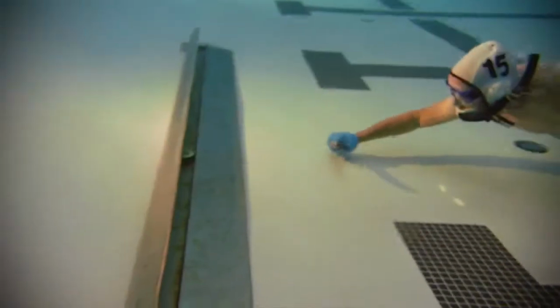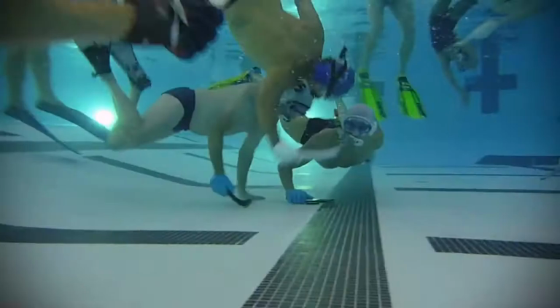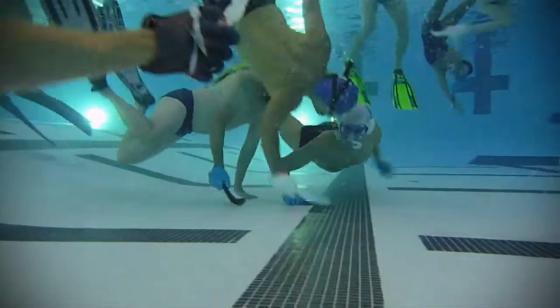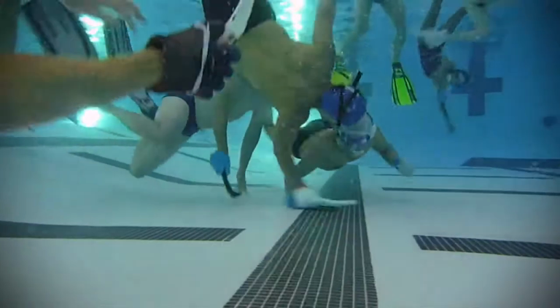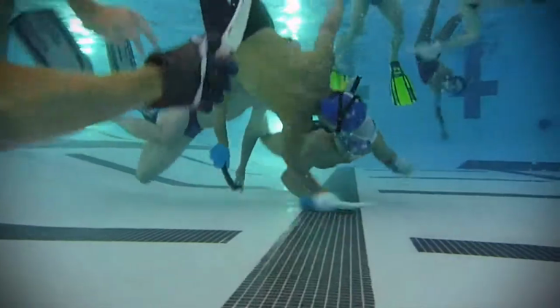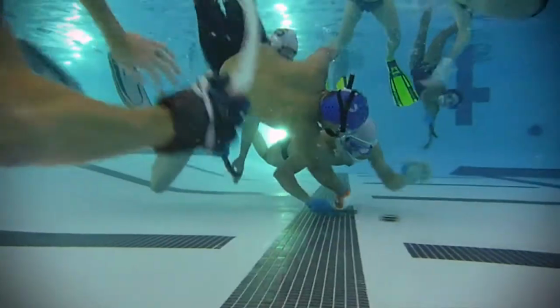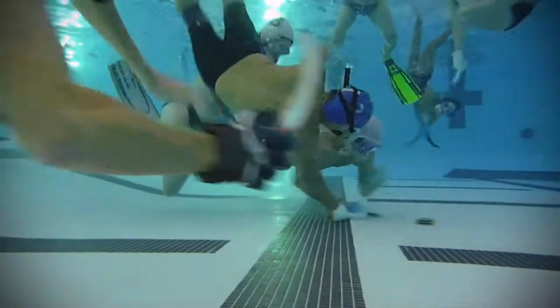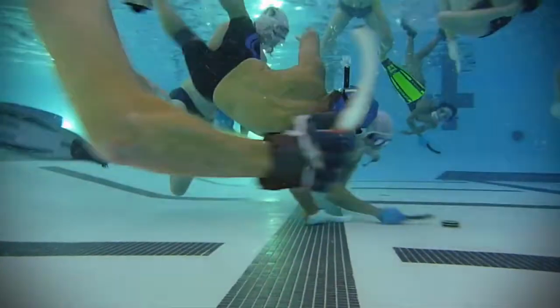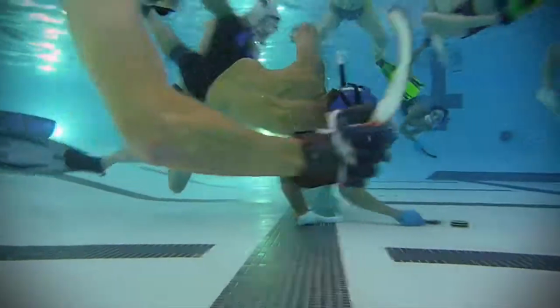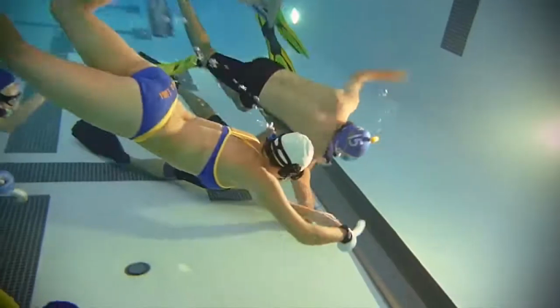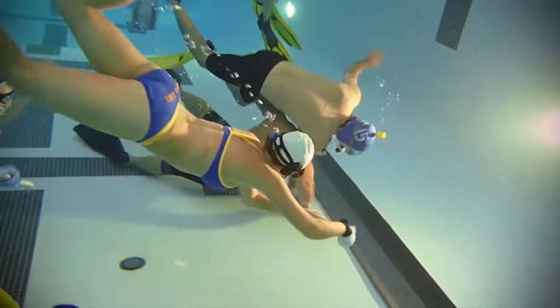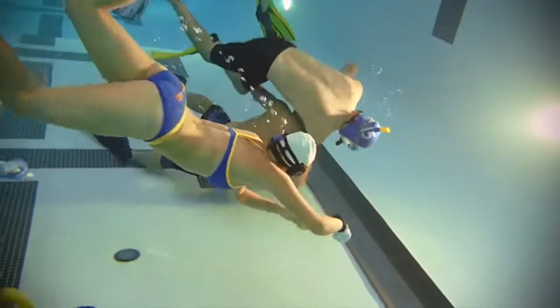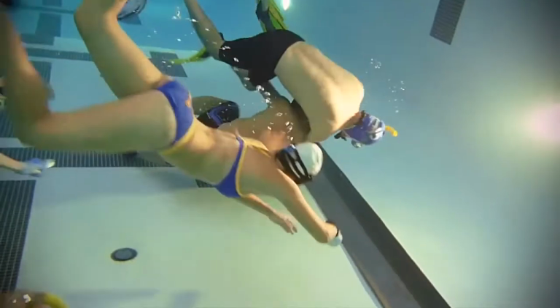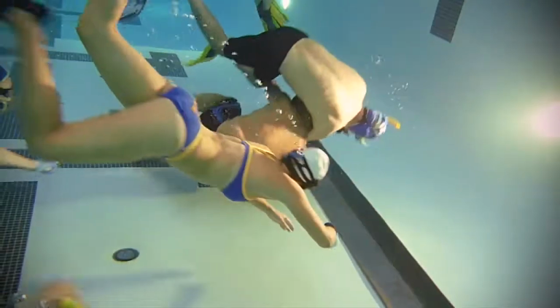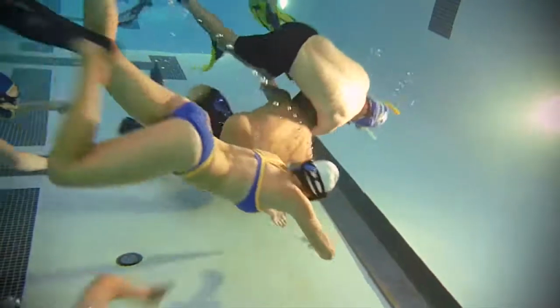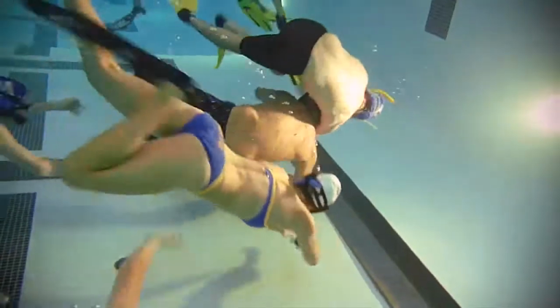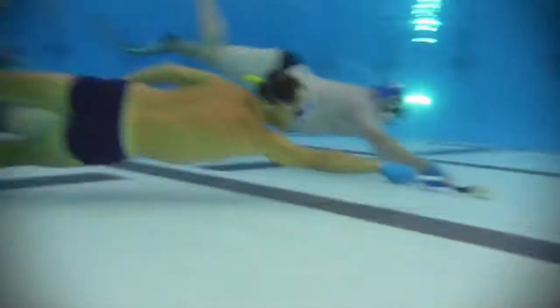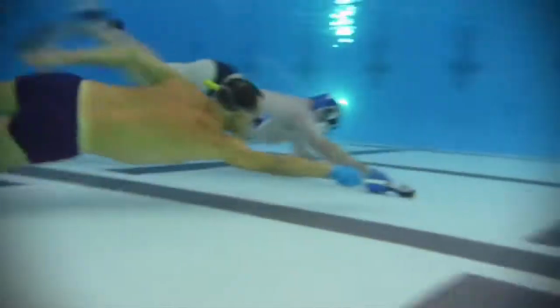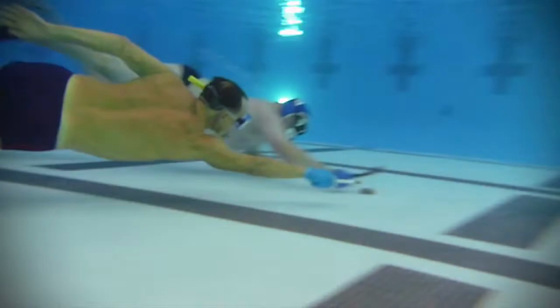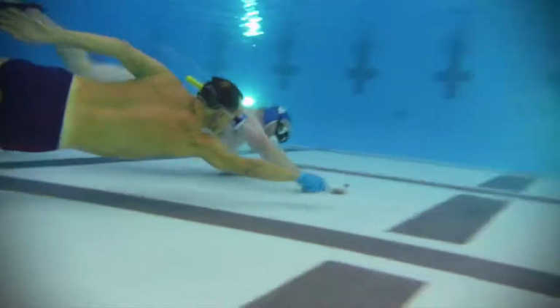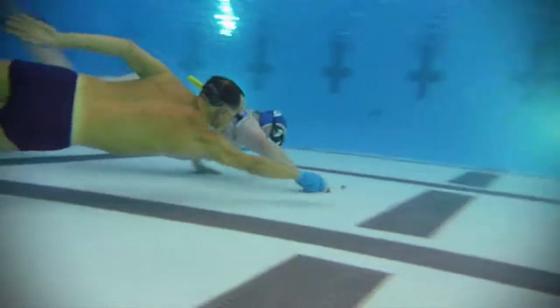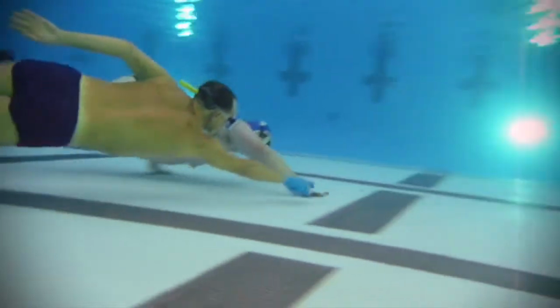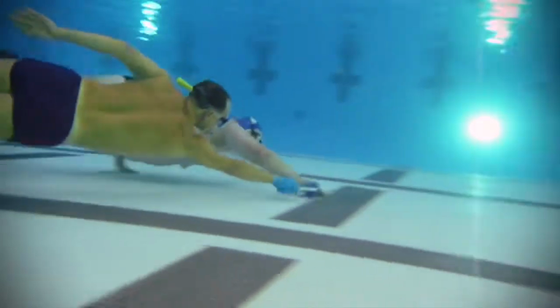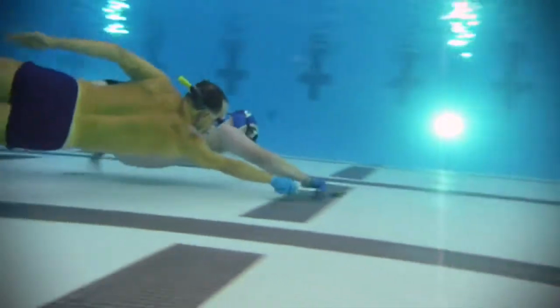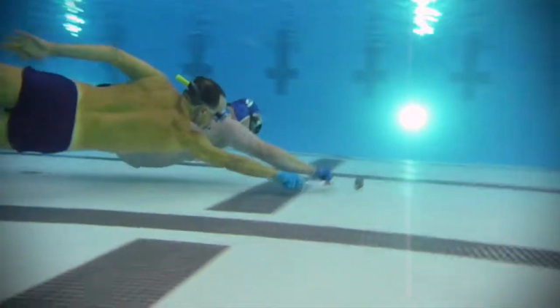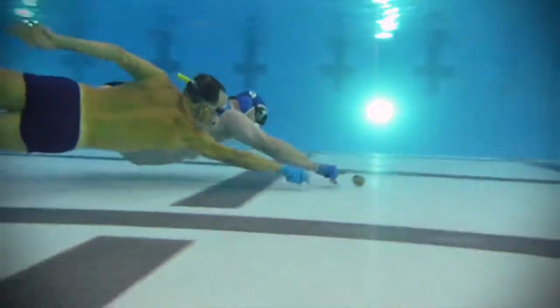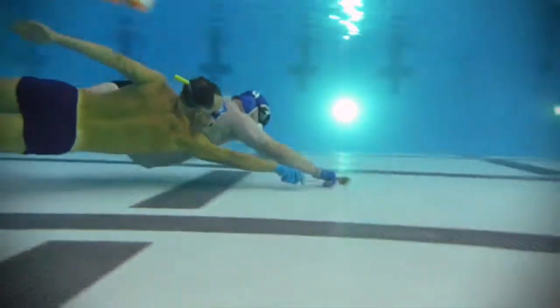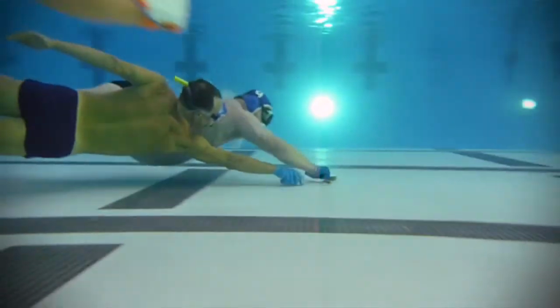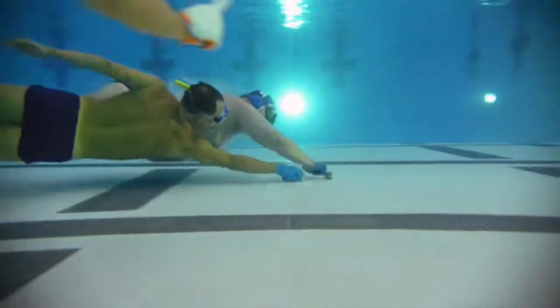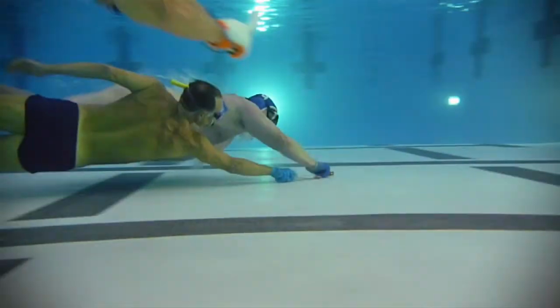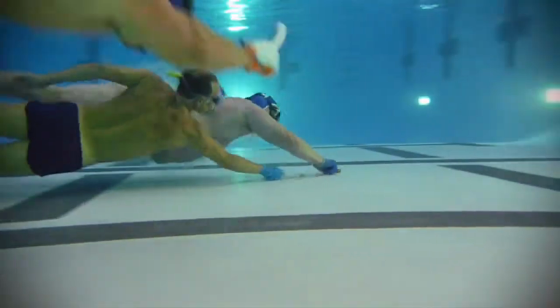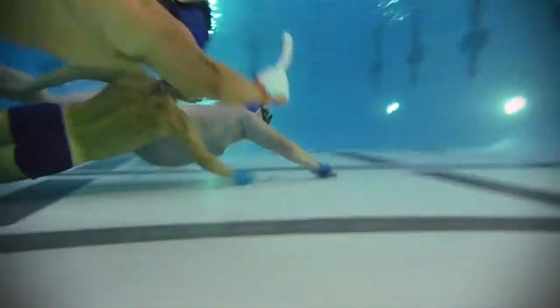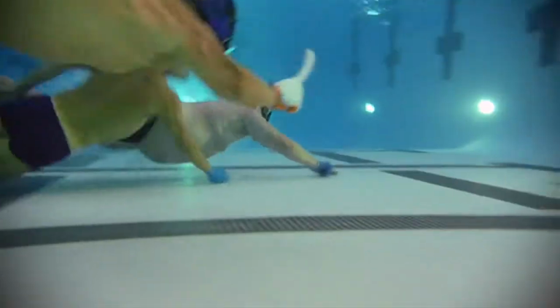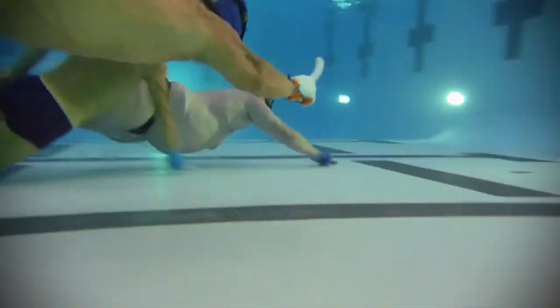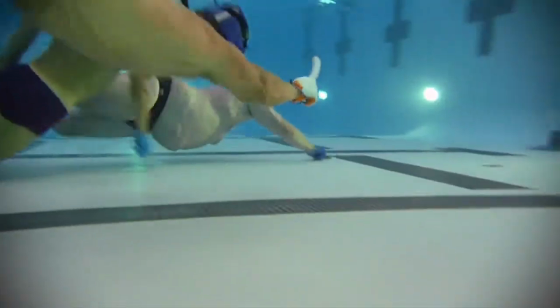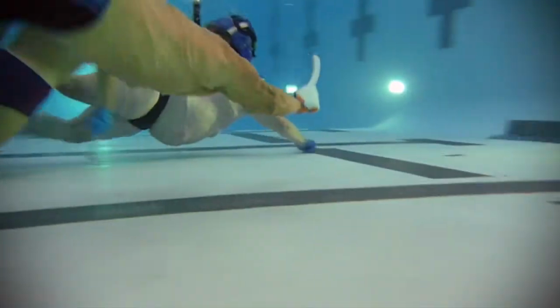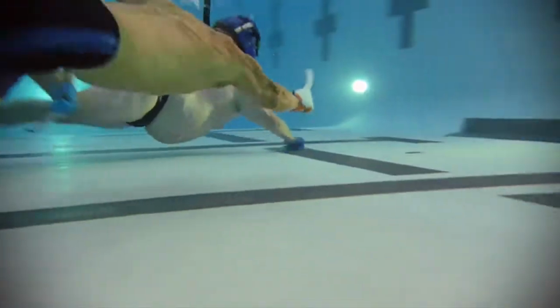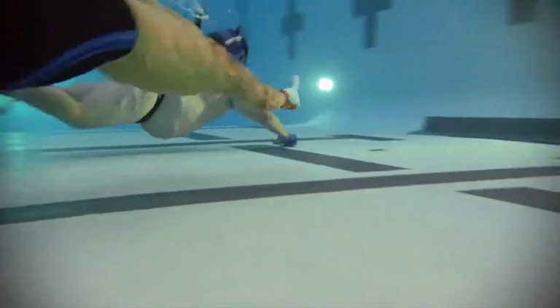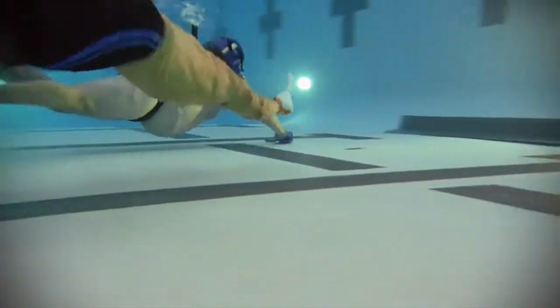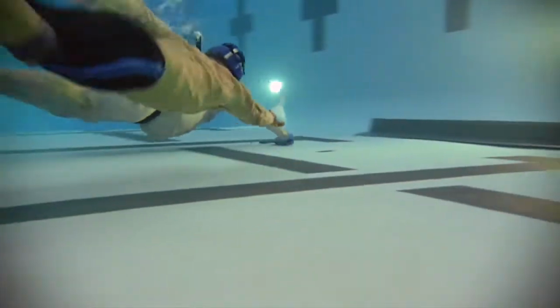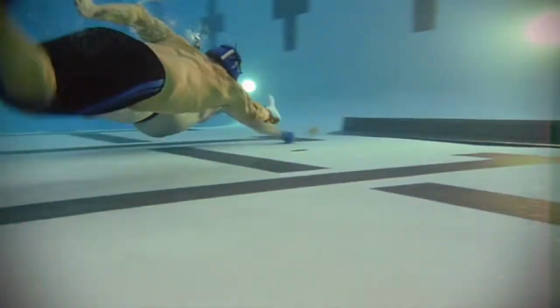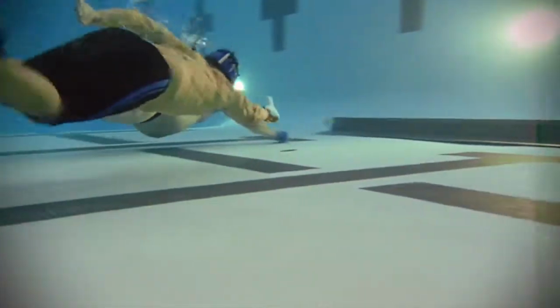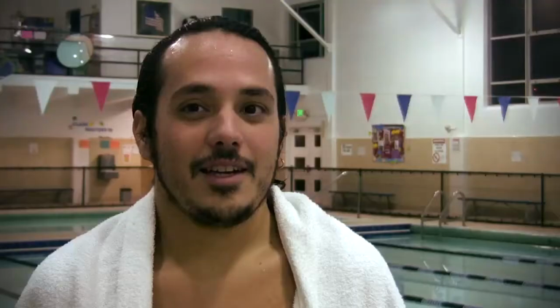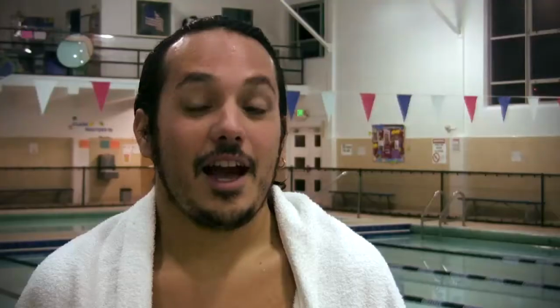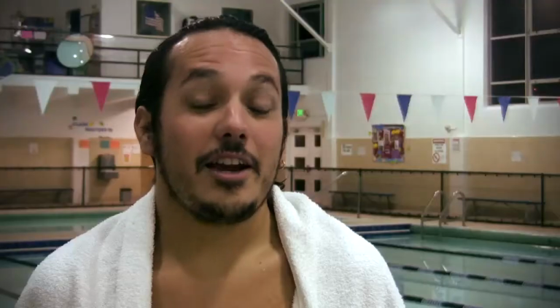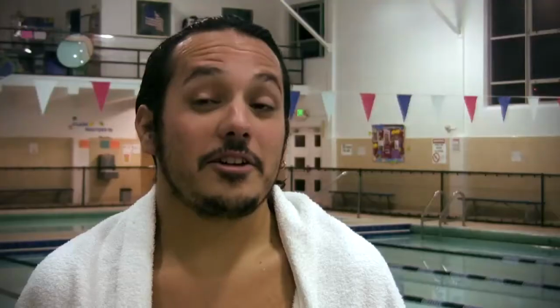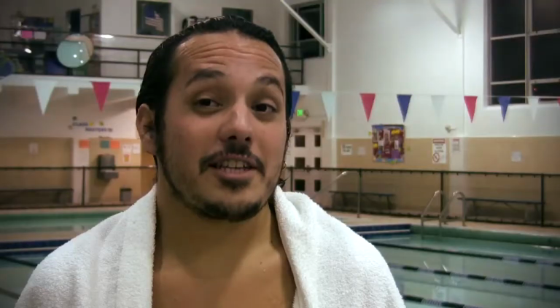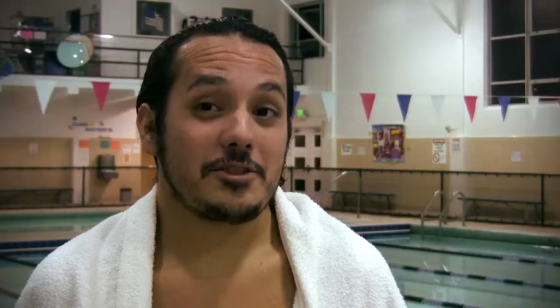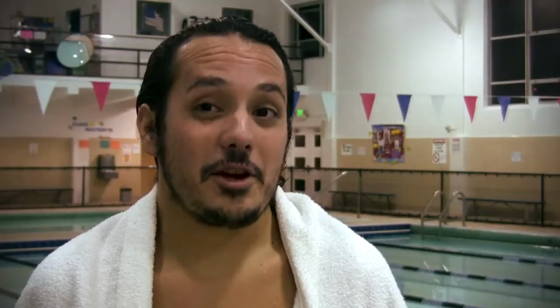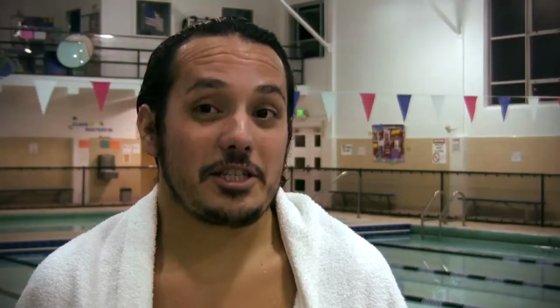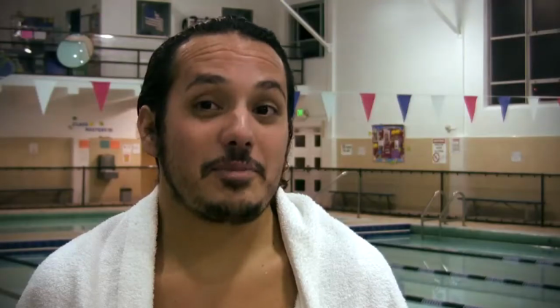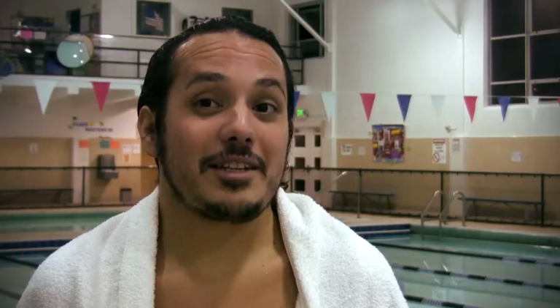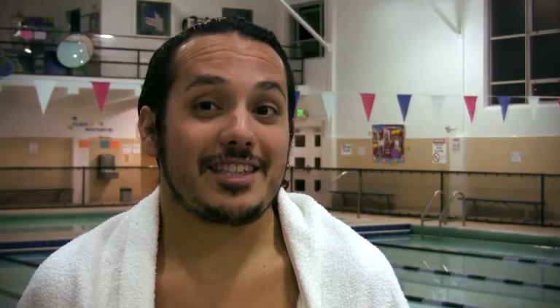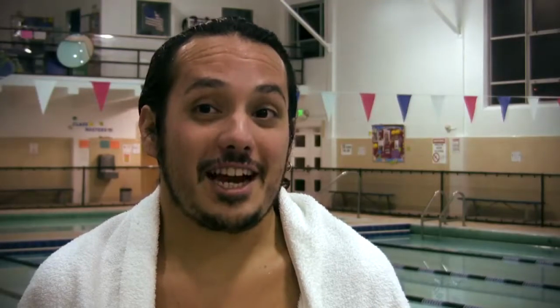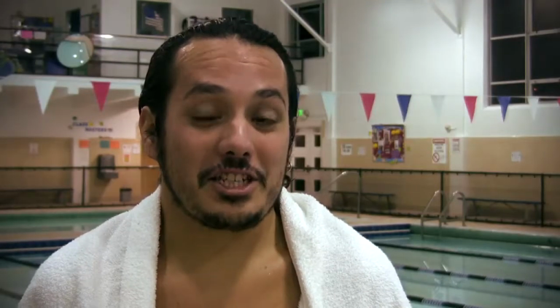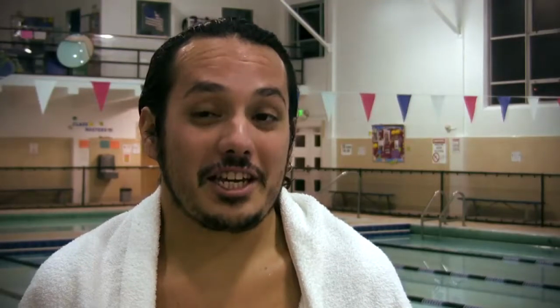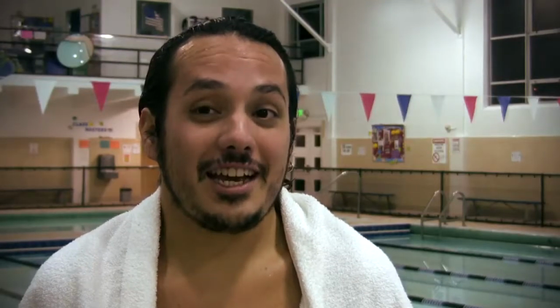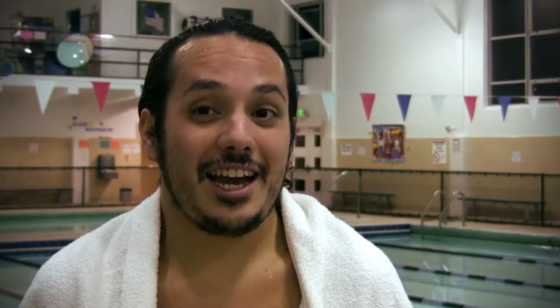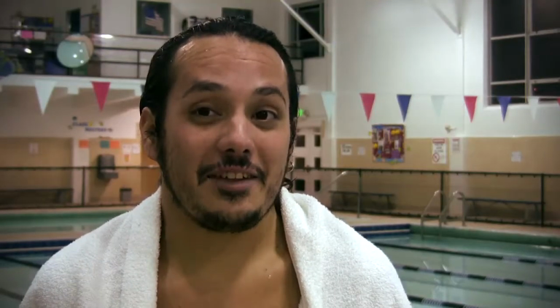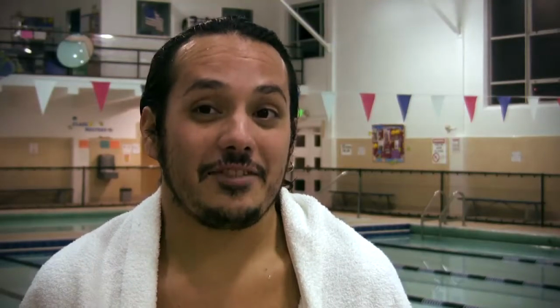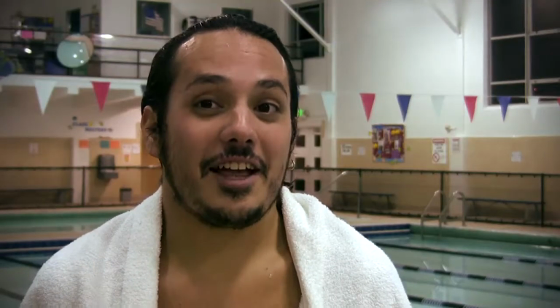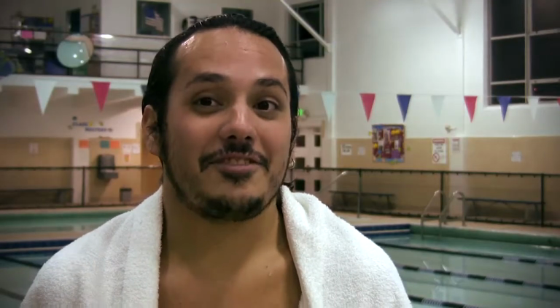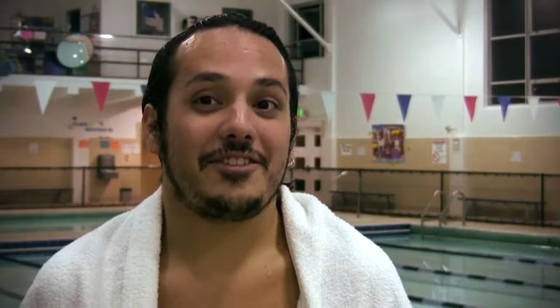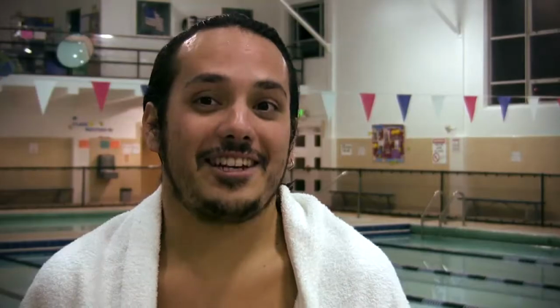Underwater hockey rocks. It's an energetic sport. It's a great way to stay in shape. I know it sounds crazy but it's actually a hell of a lot of fun.